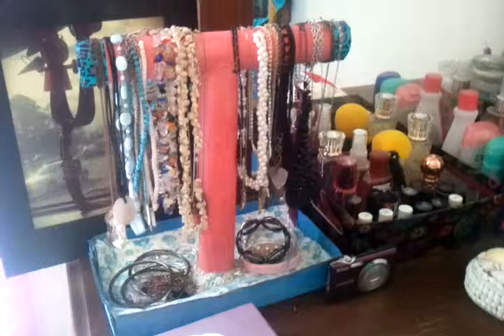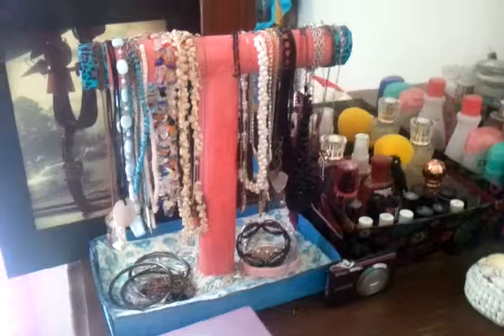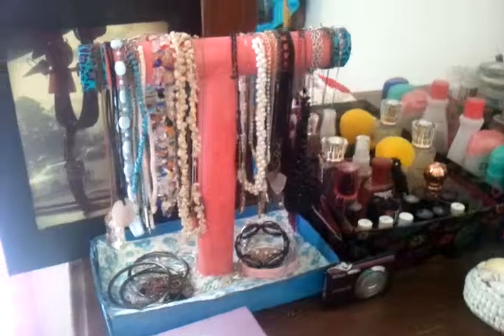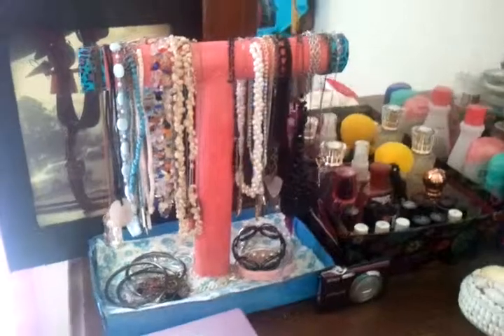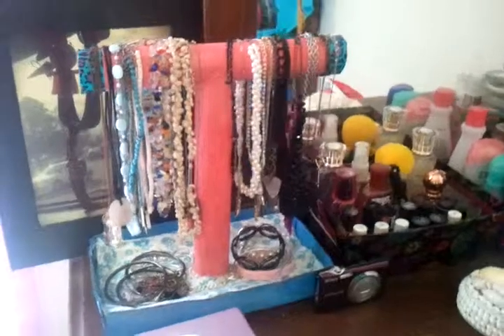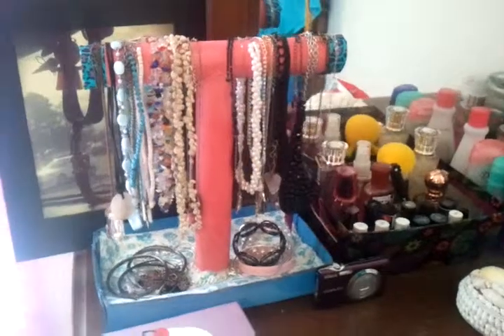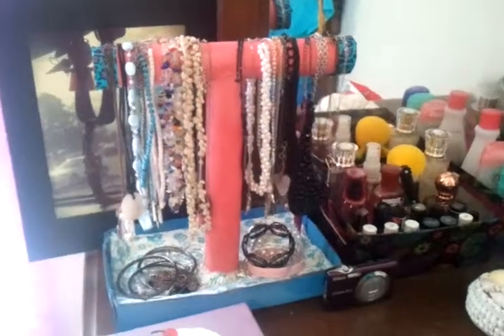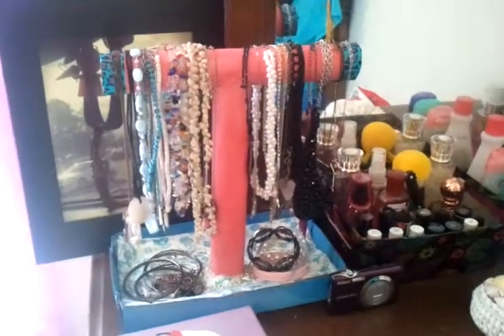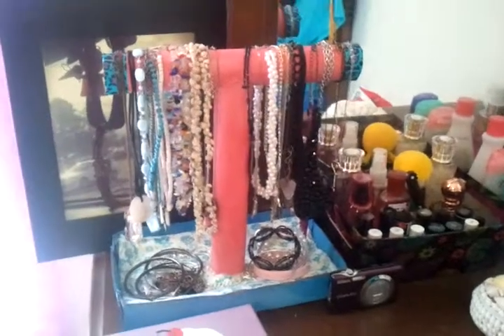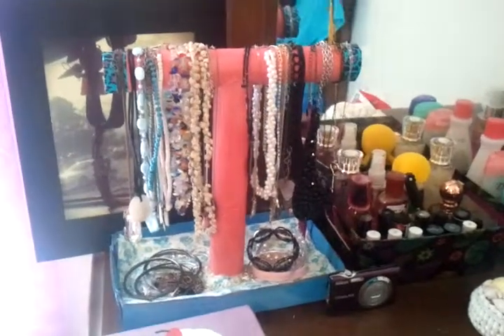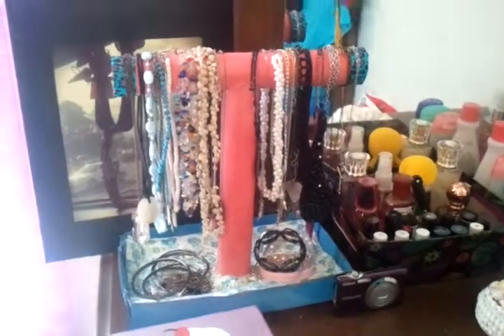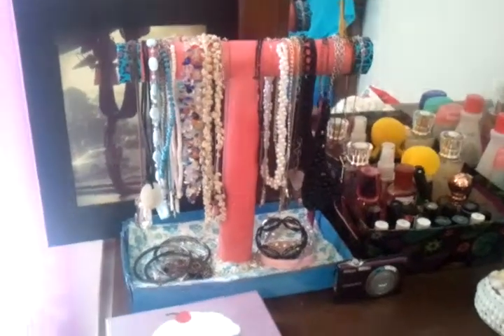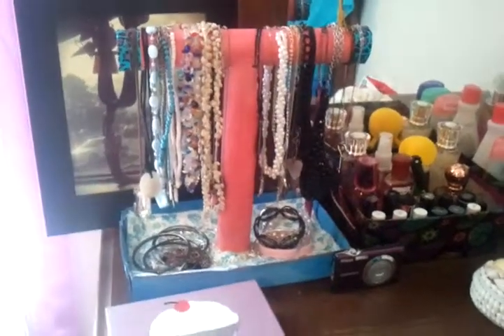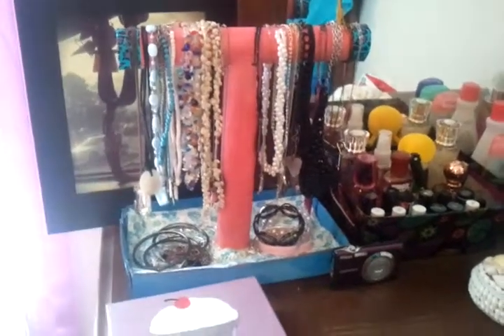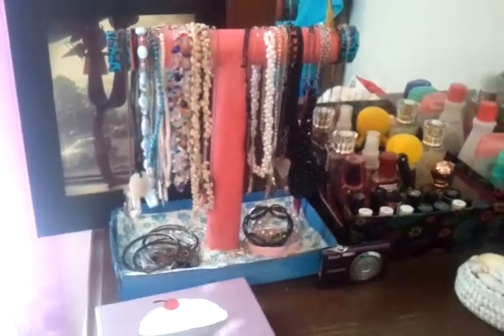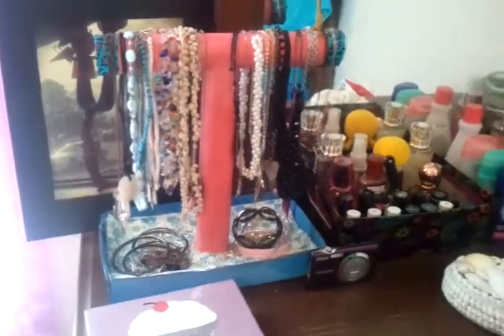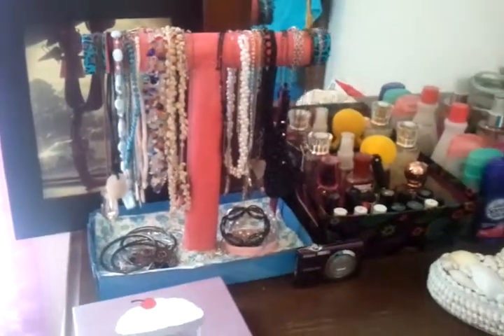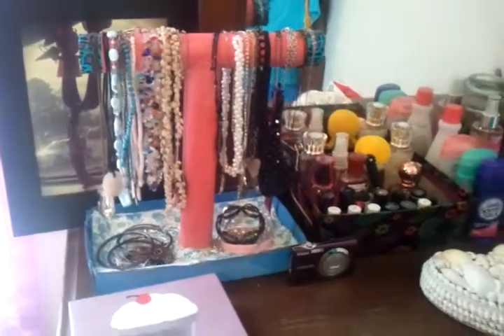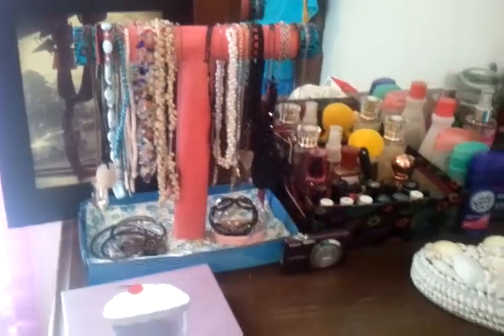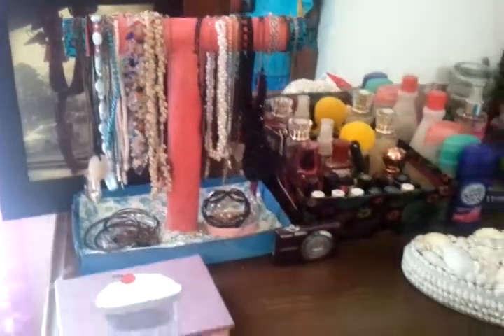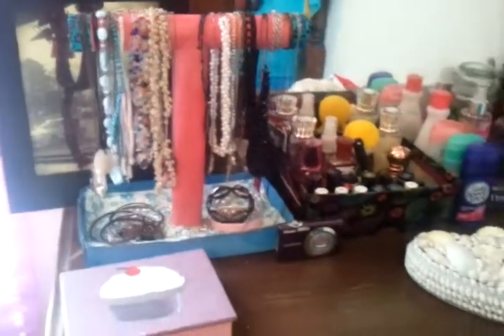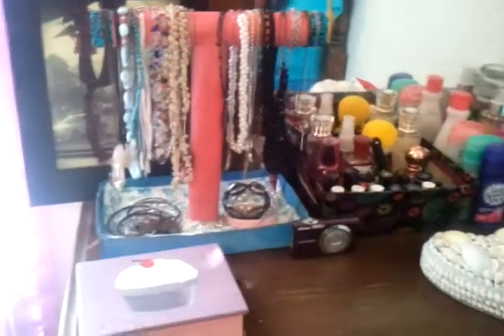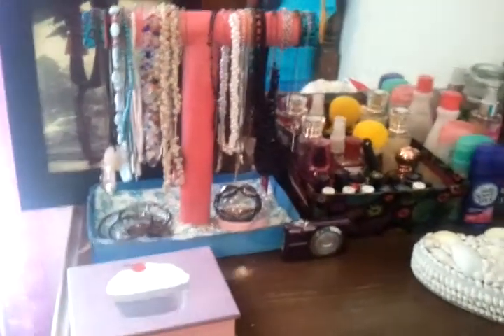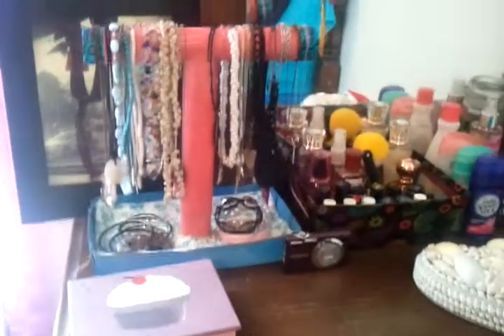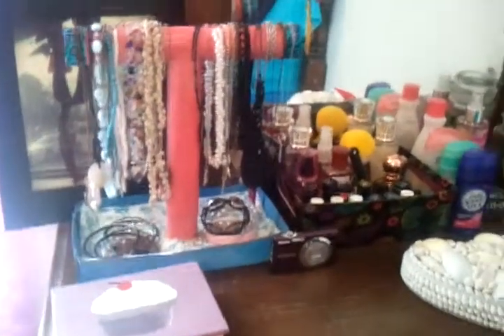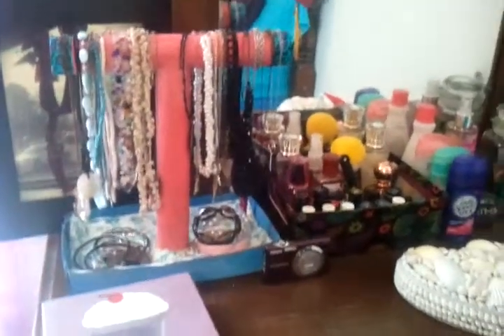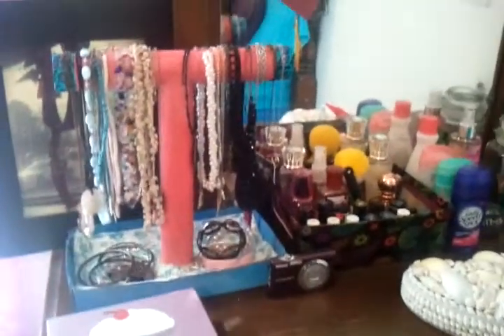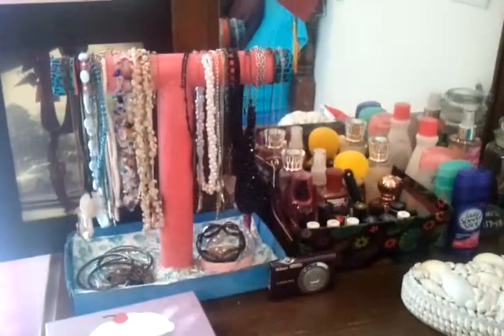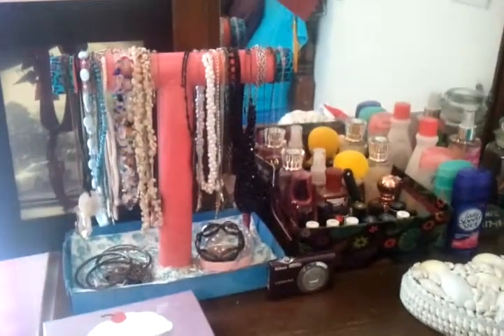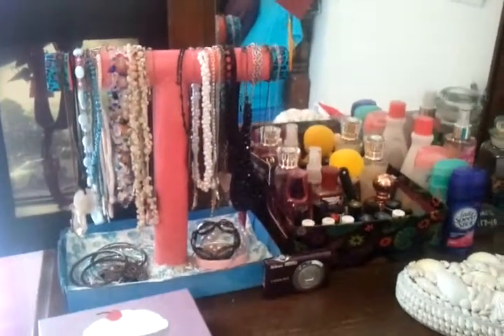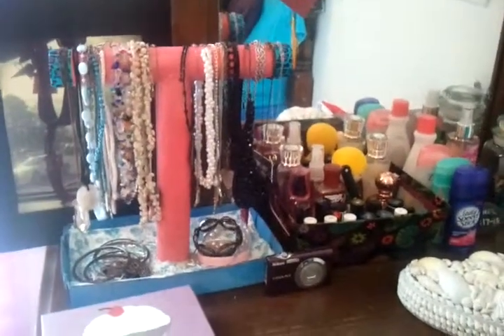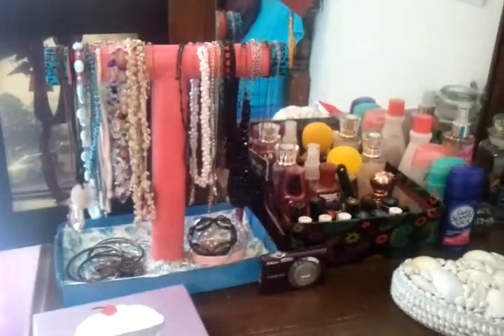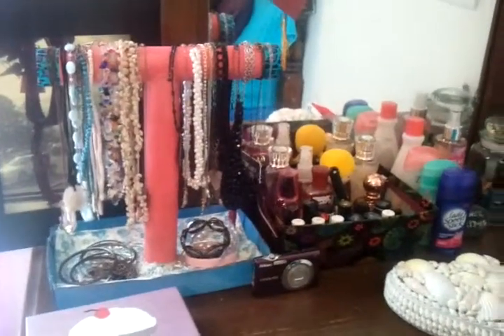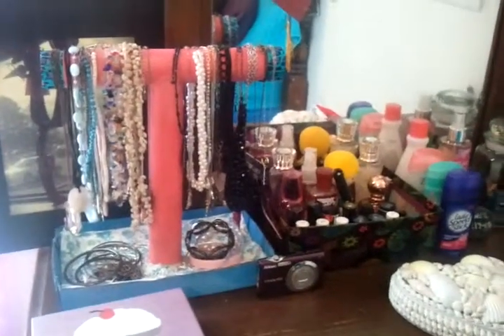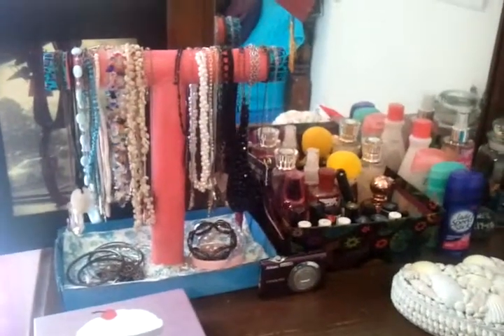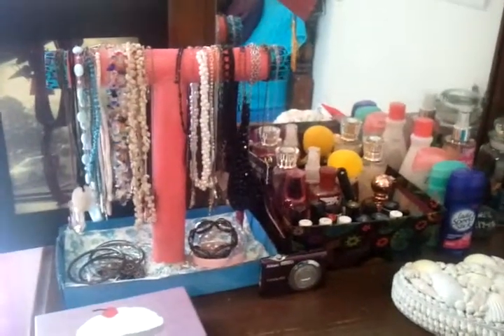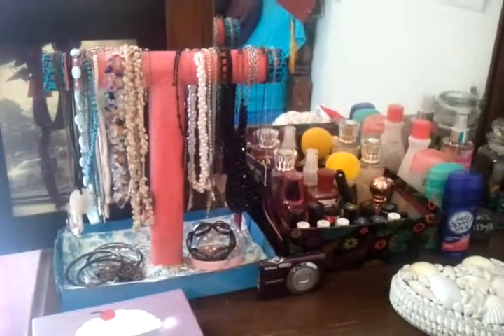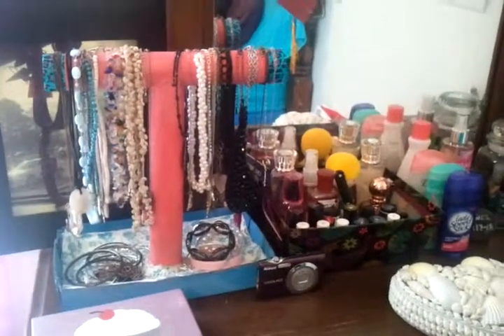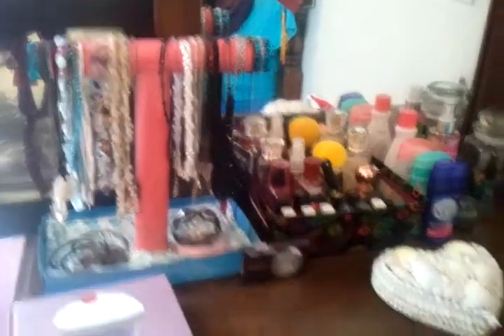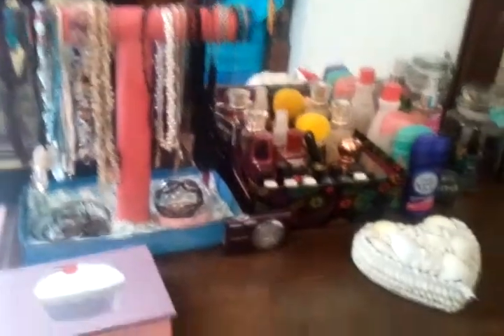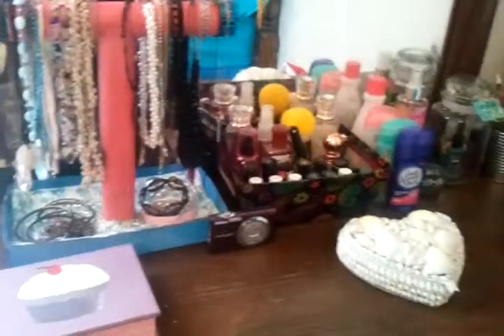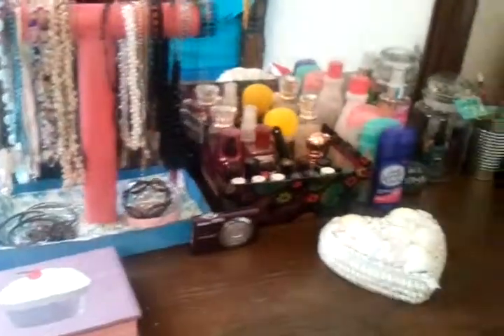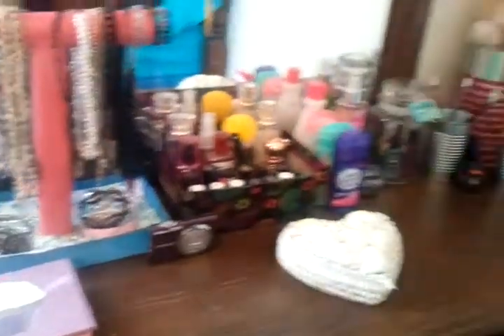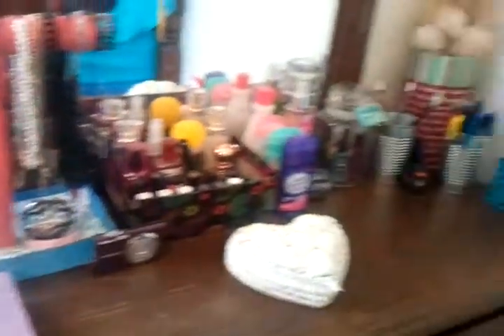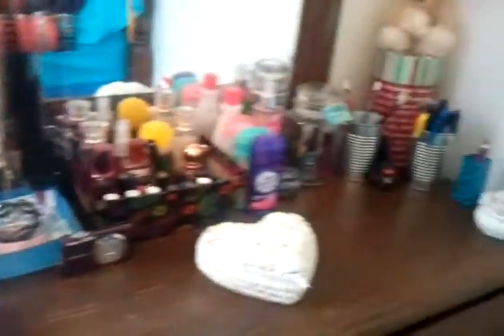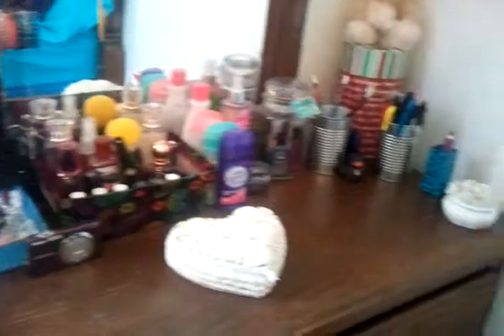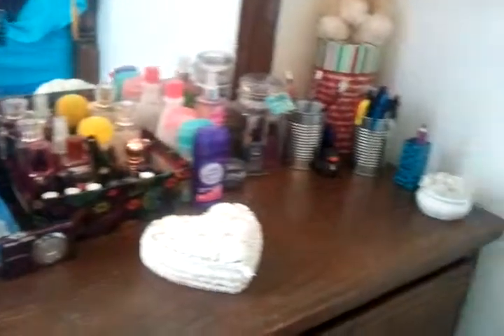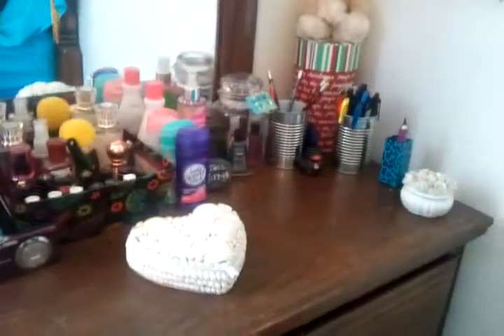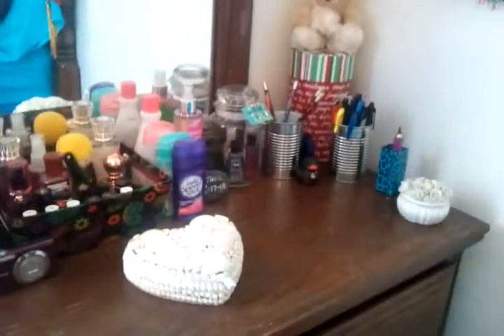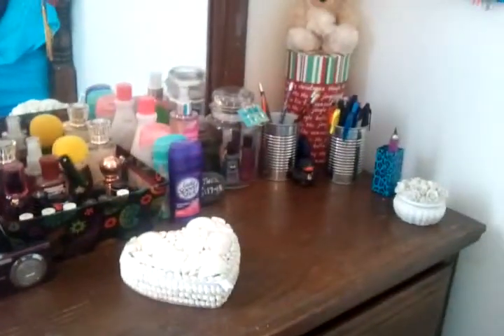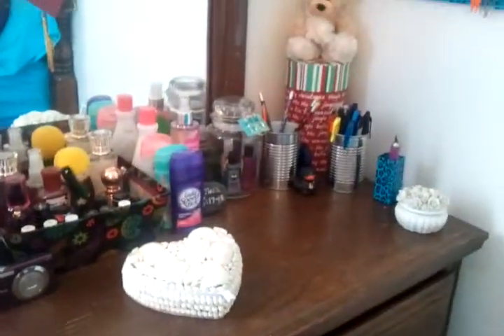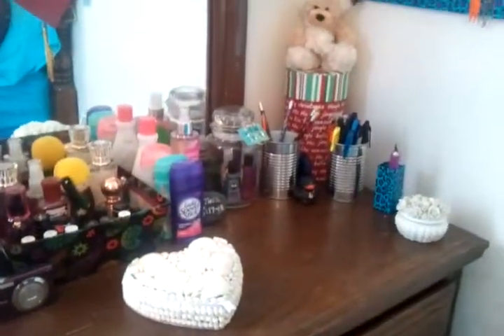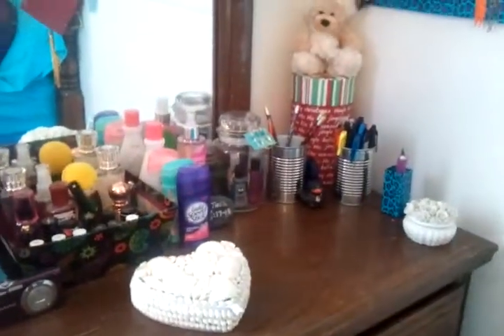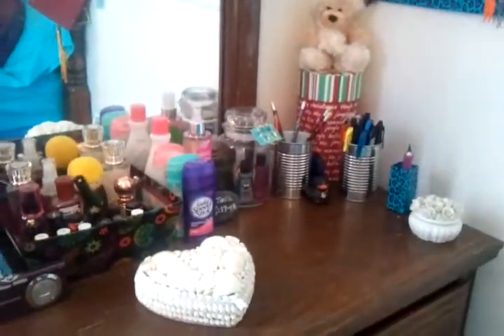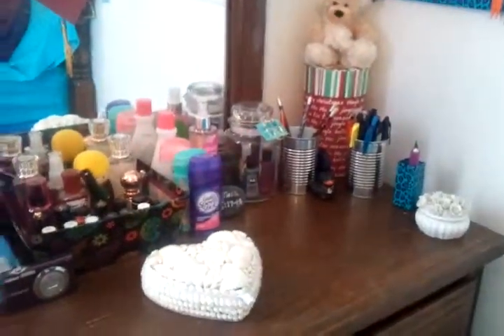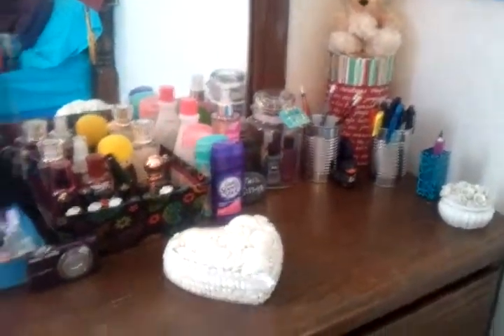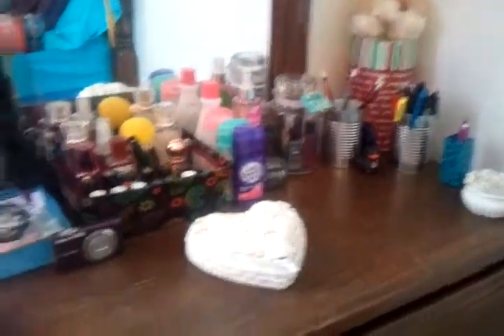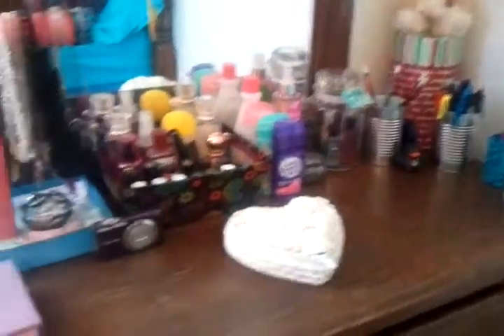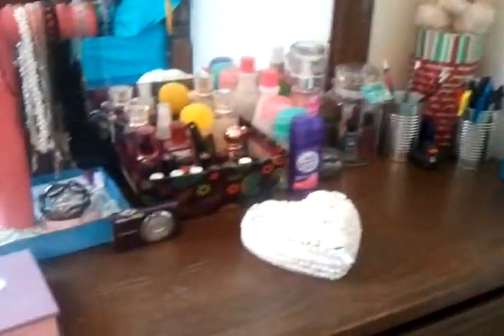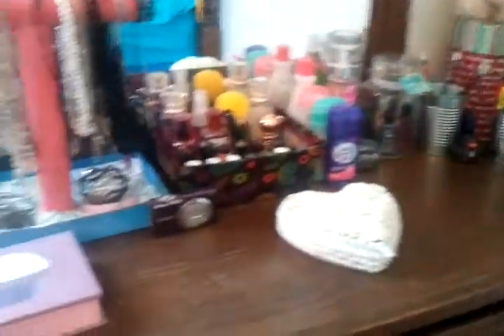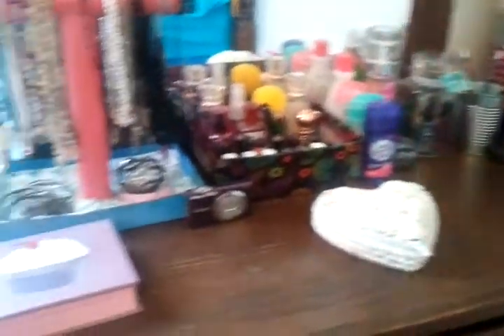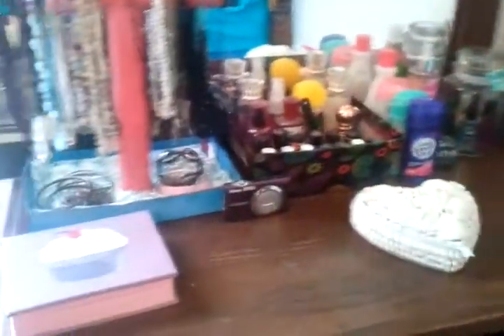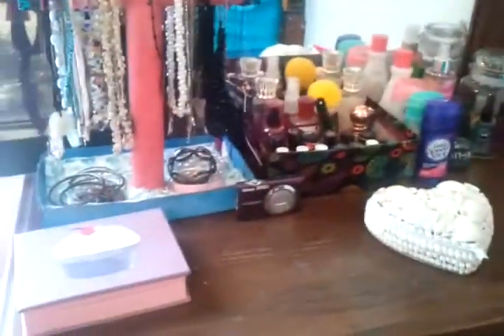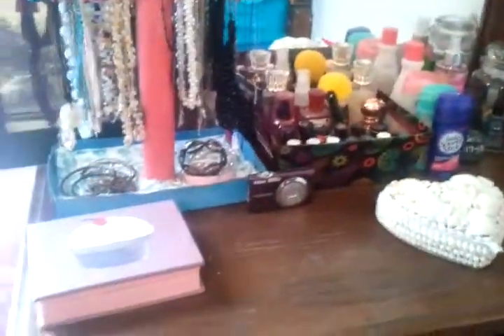Hey guys! I'm going to show you how I organize my dresser.